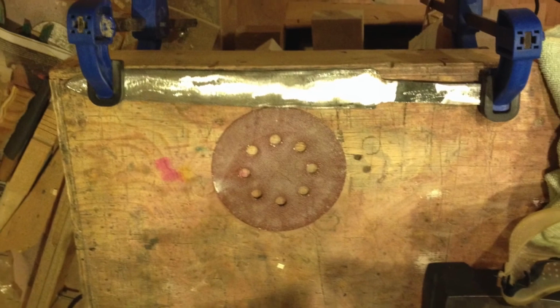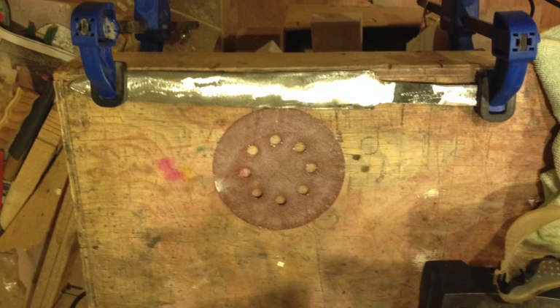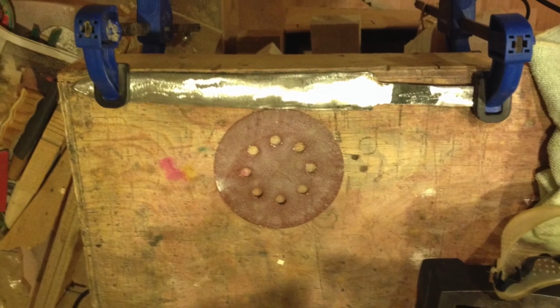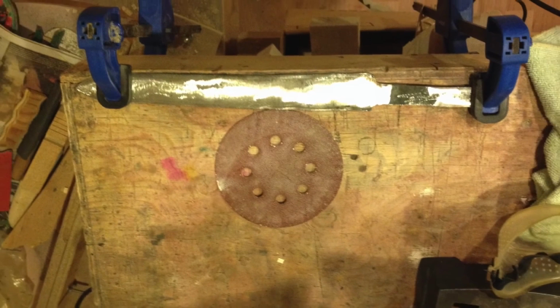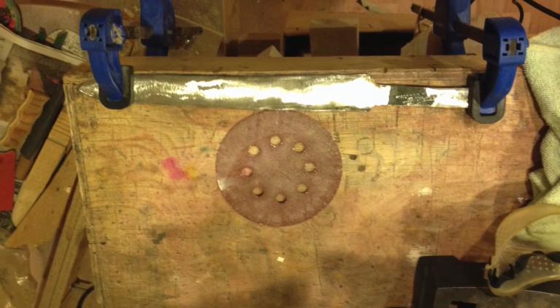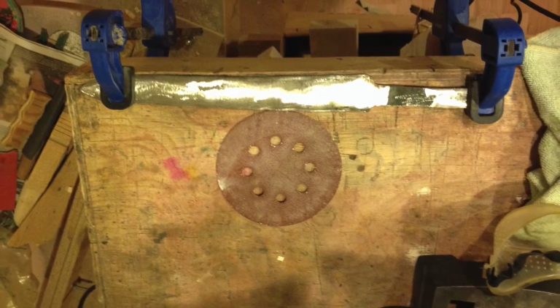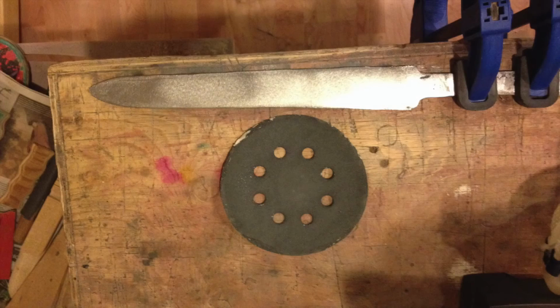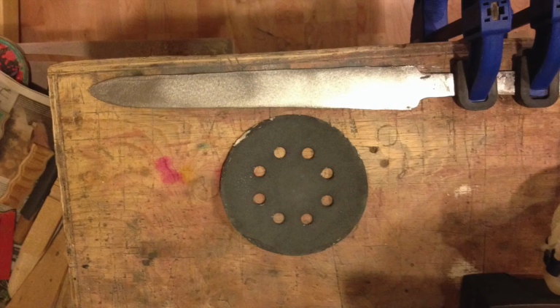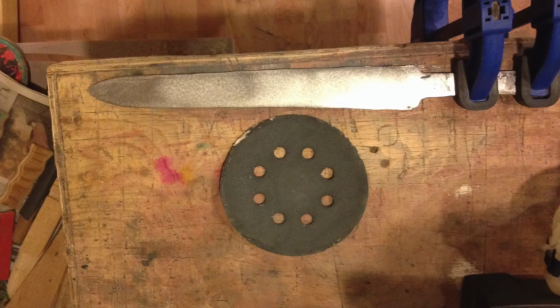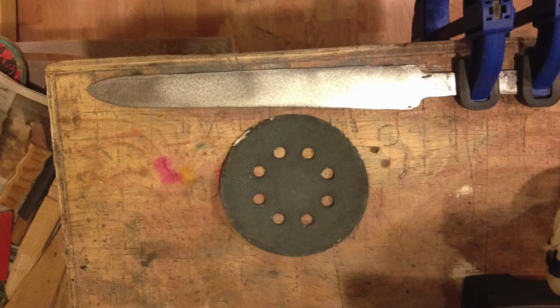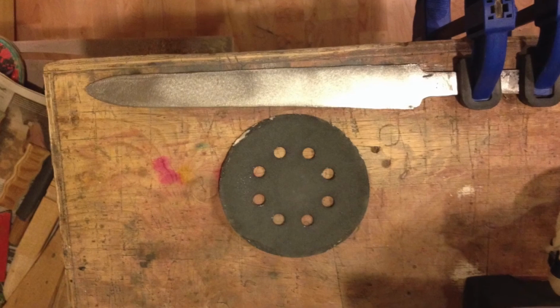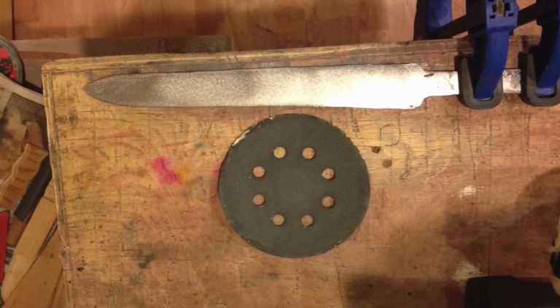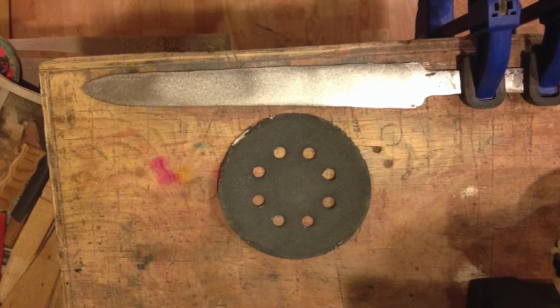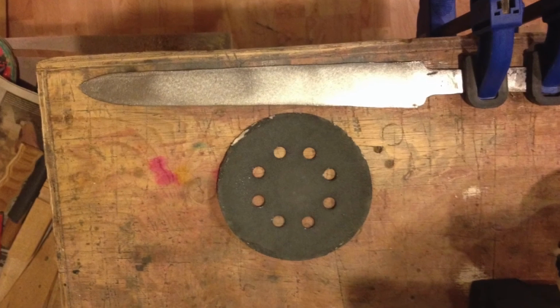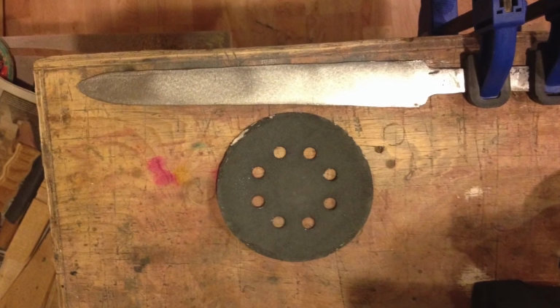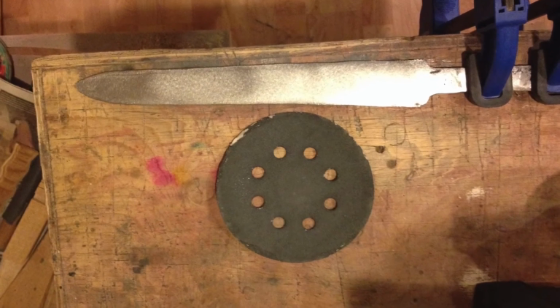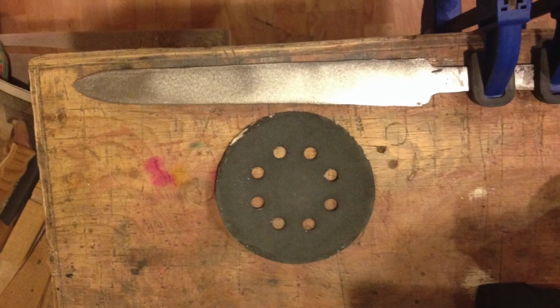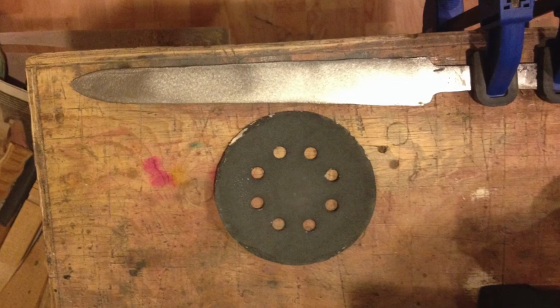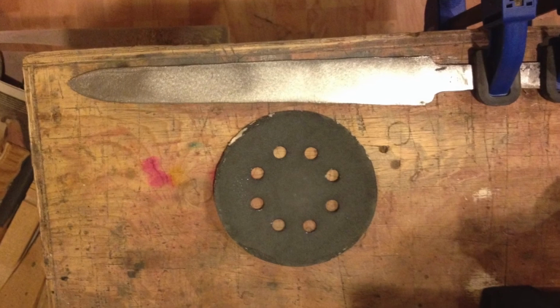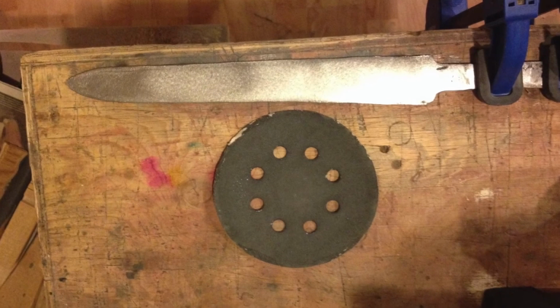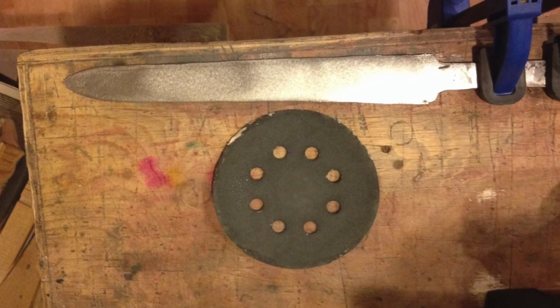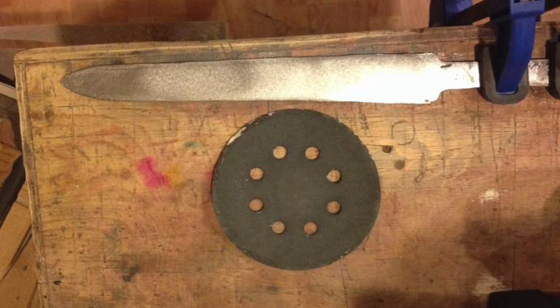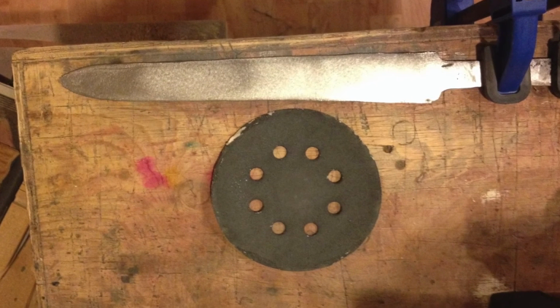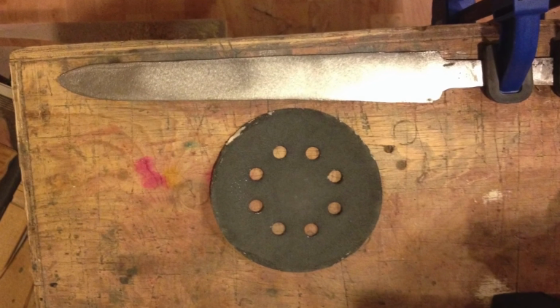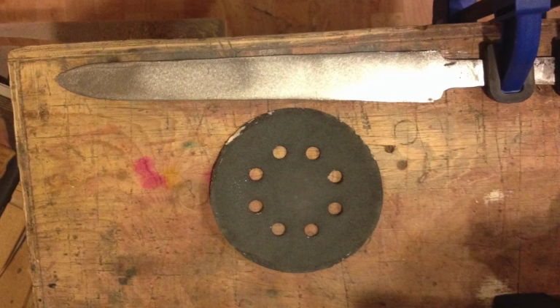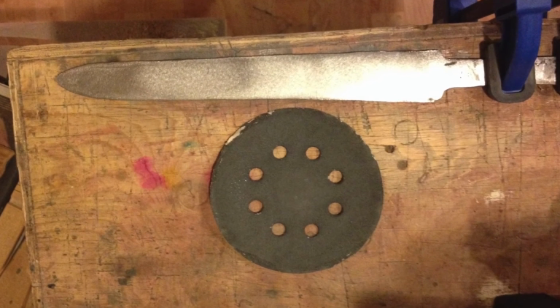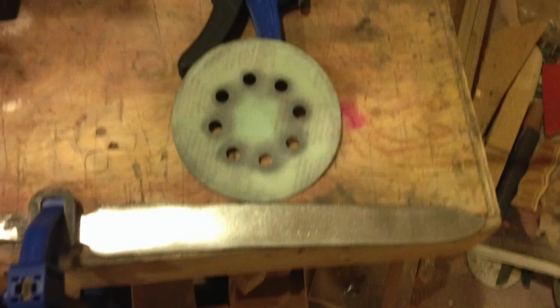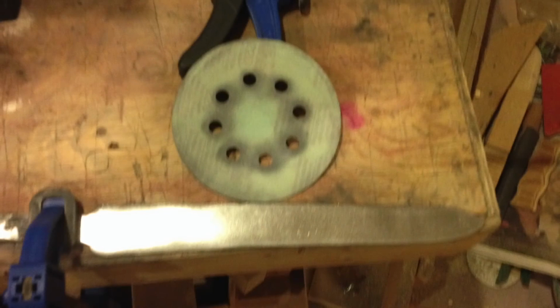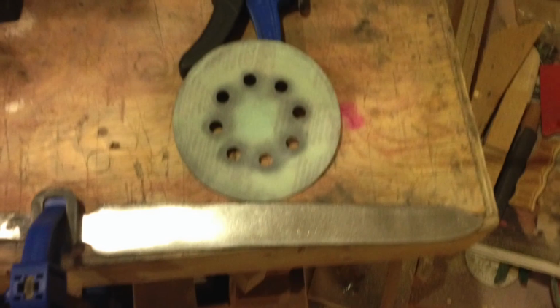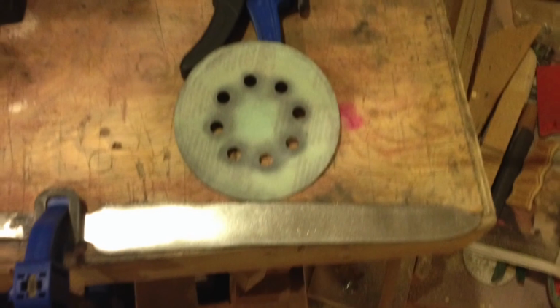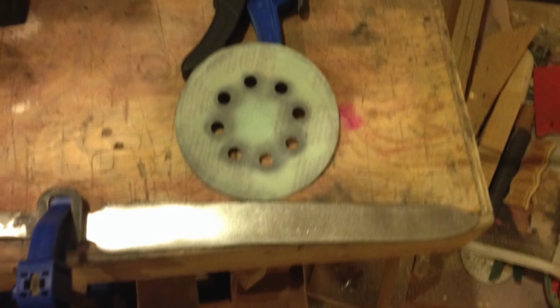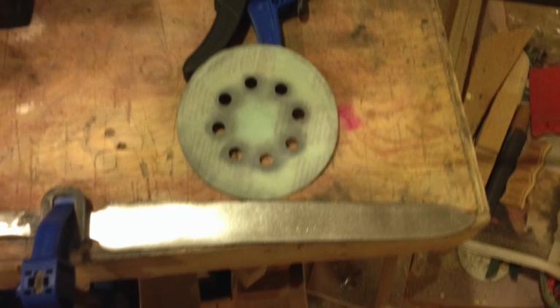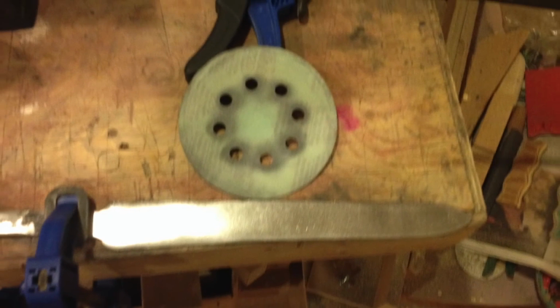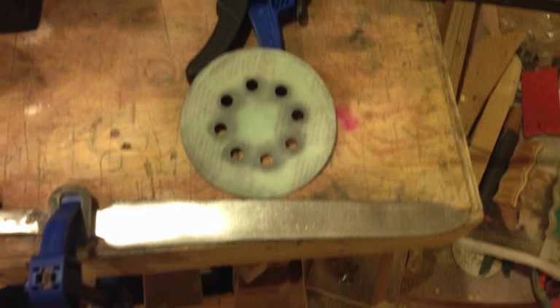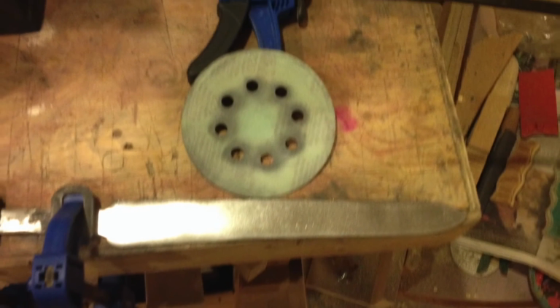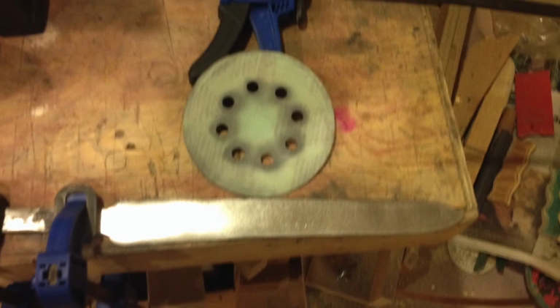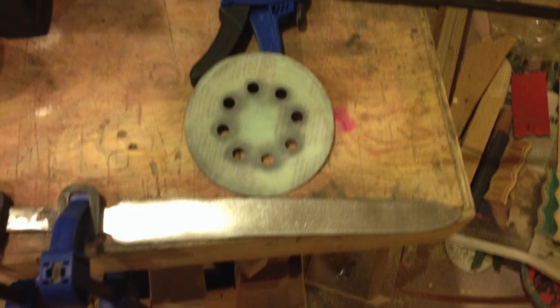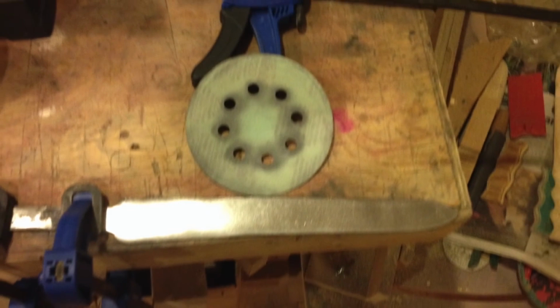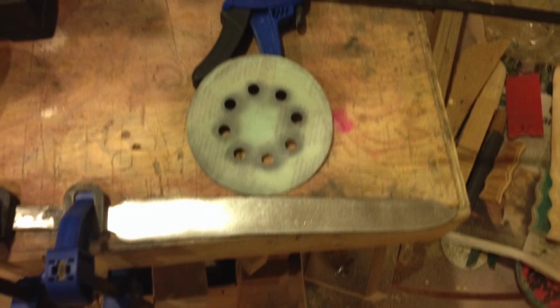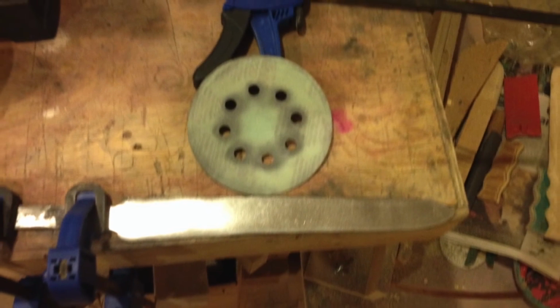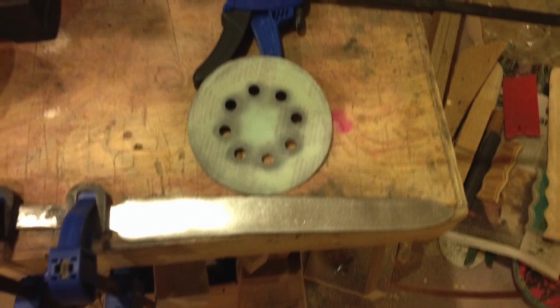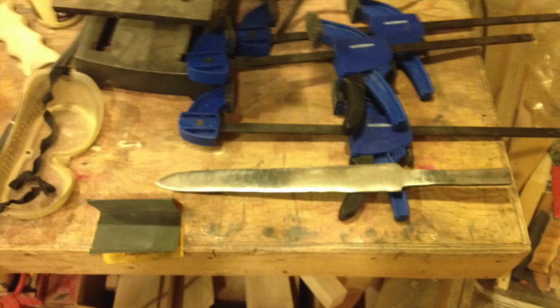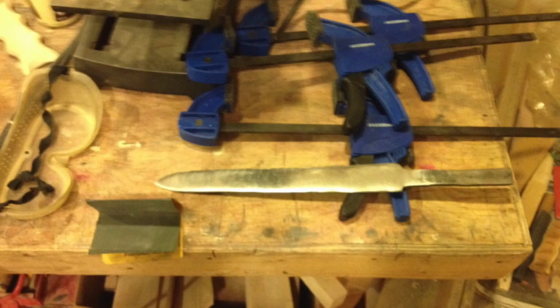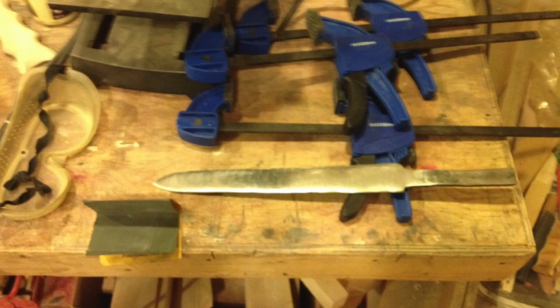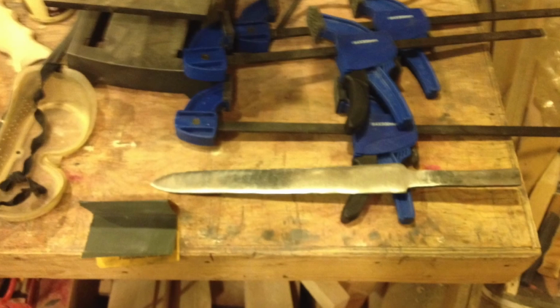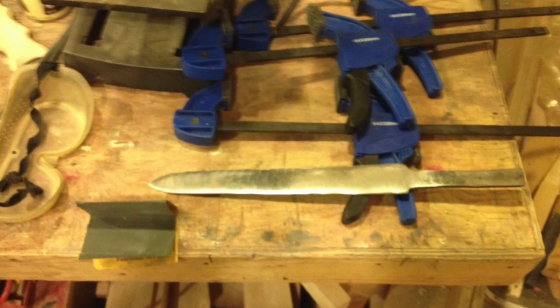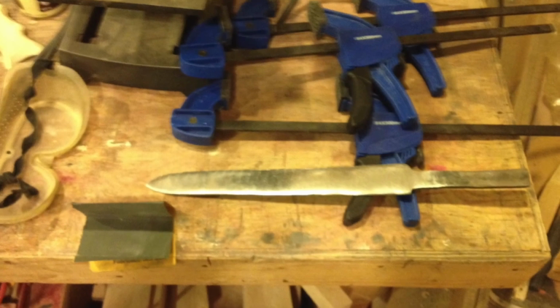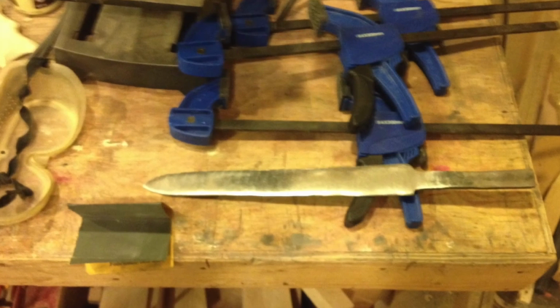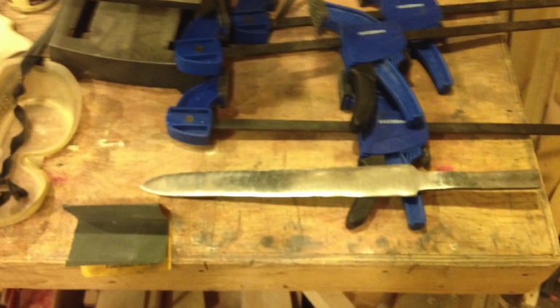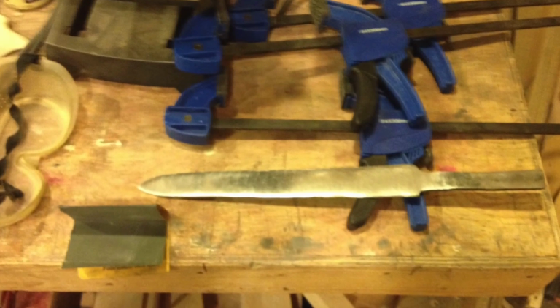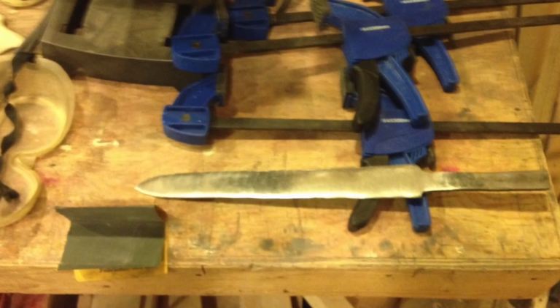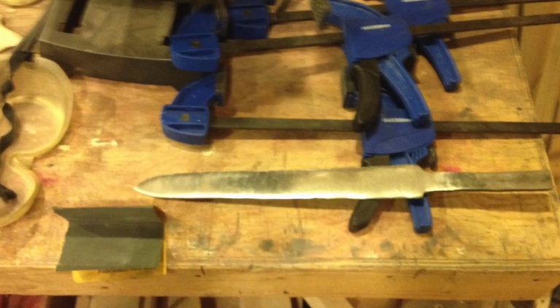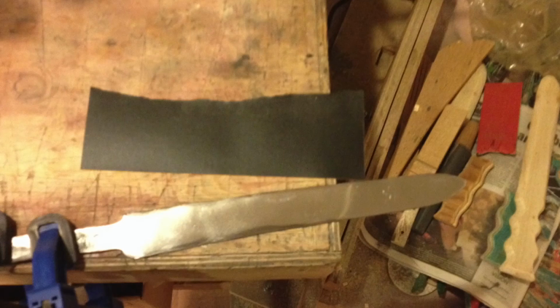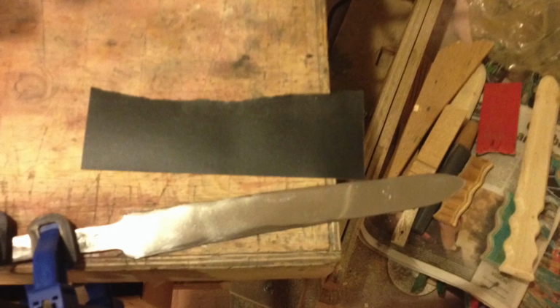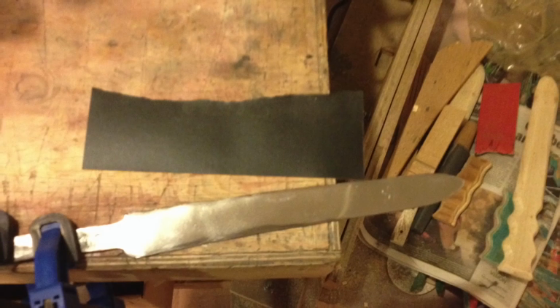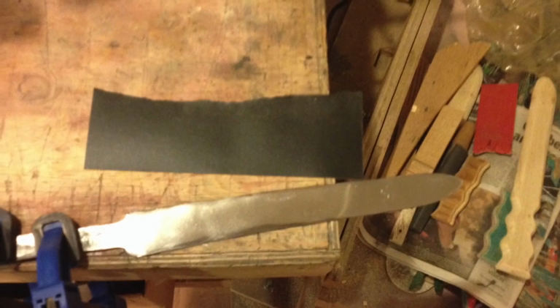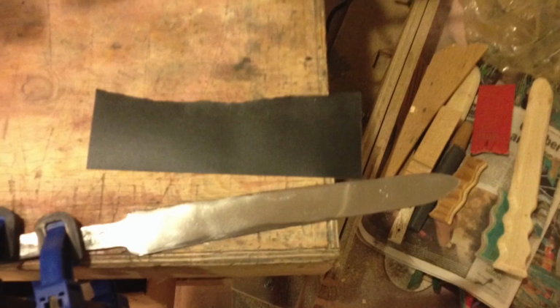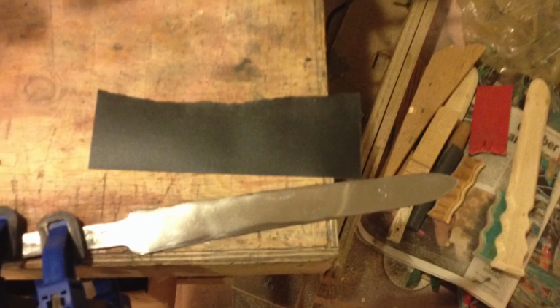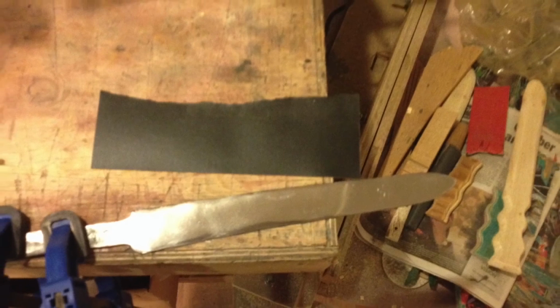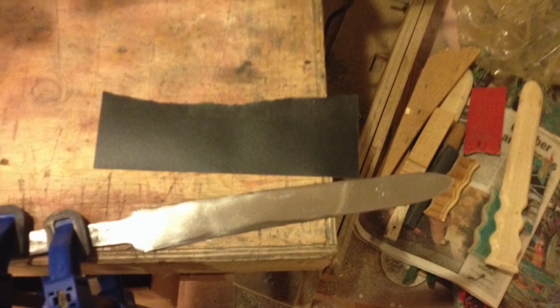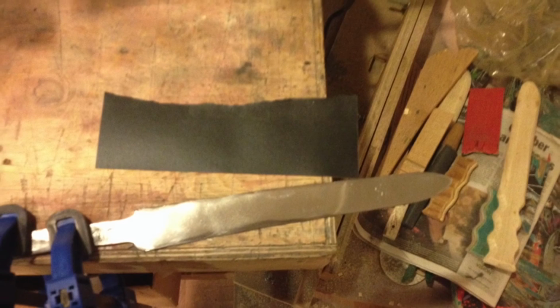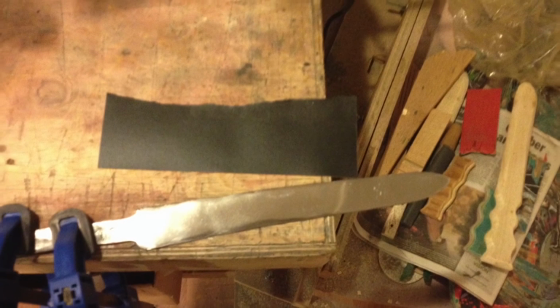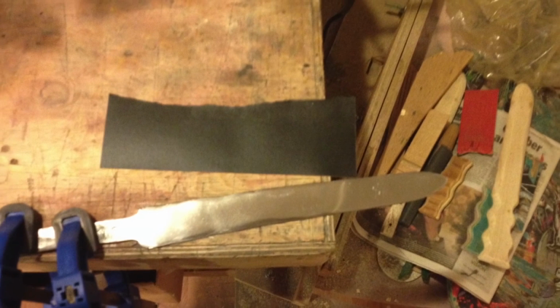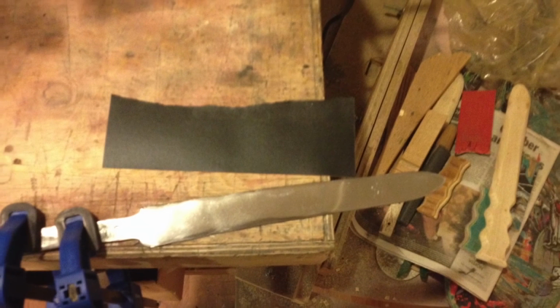Once the property tests were conducted, the blade was ready to be polished. We started with 60 grit sandpaper and progressively worked our way up to 1000 grit.